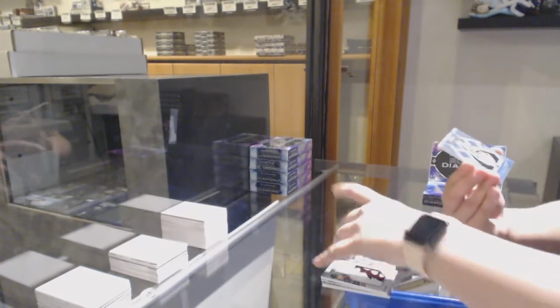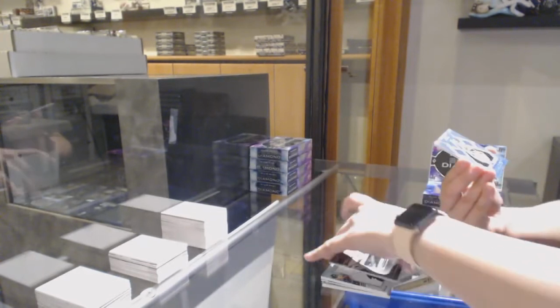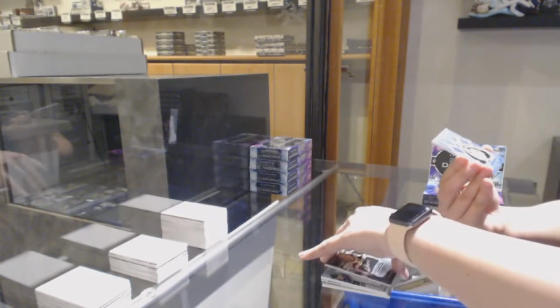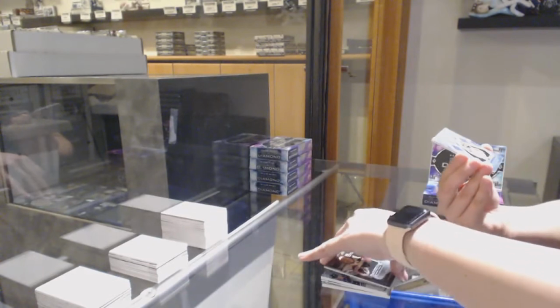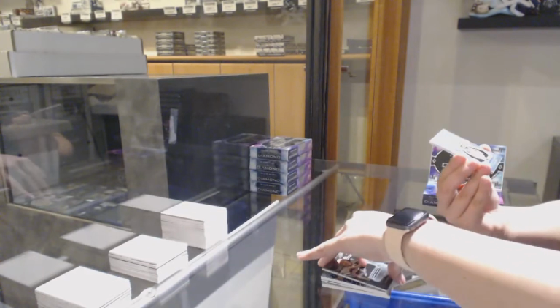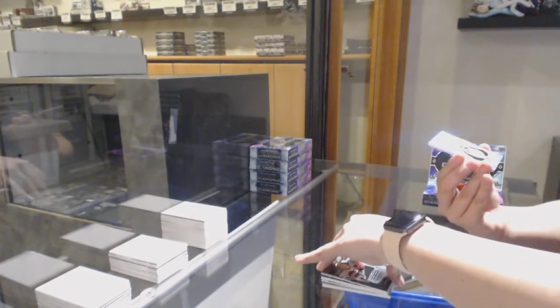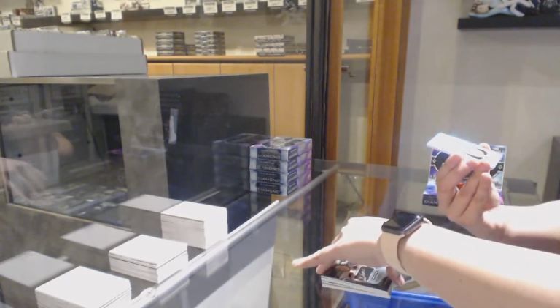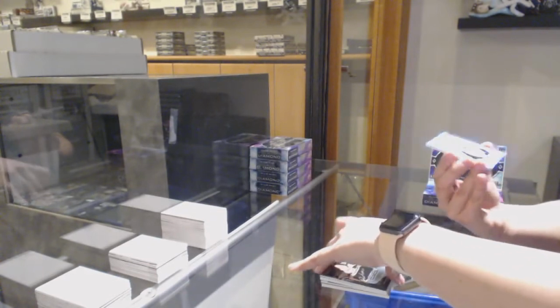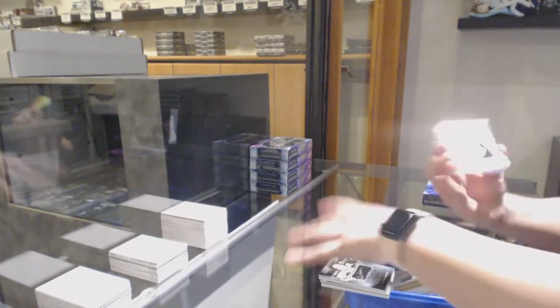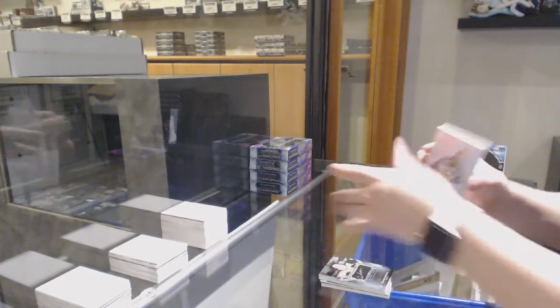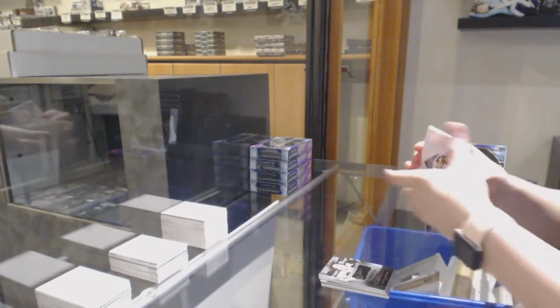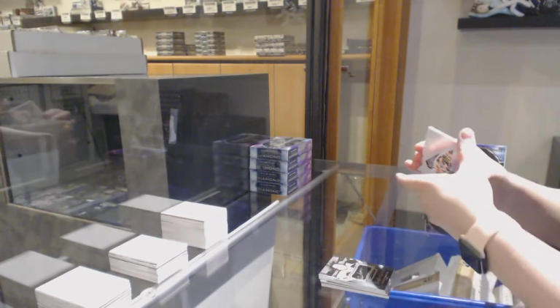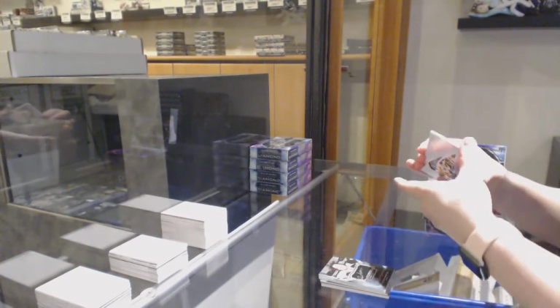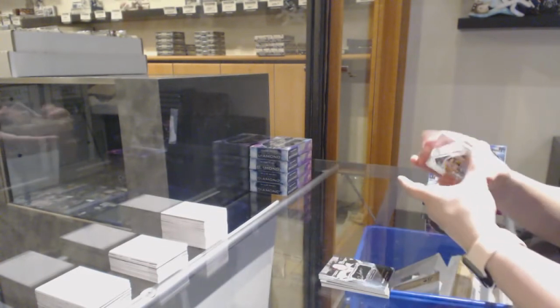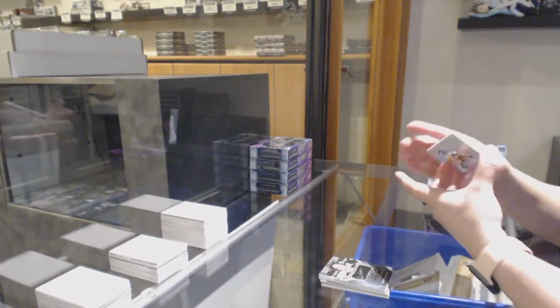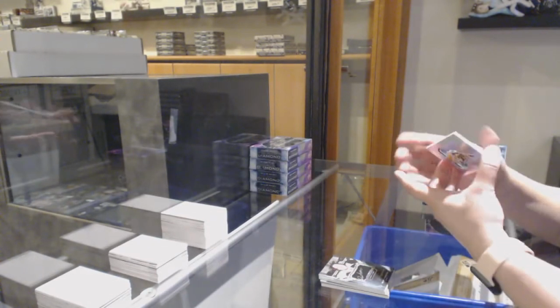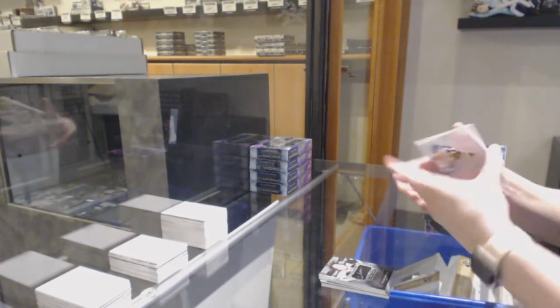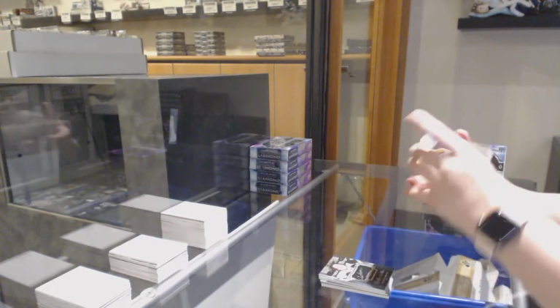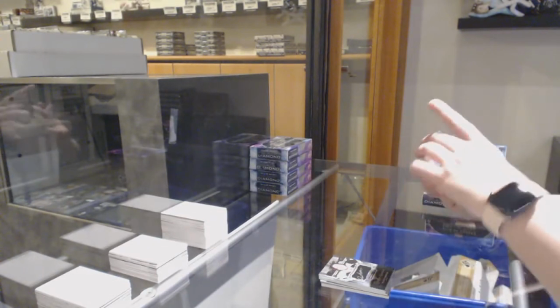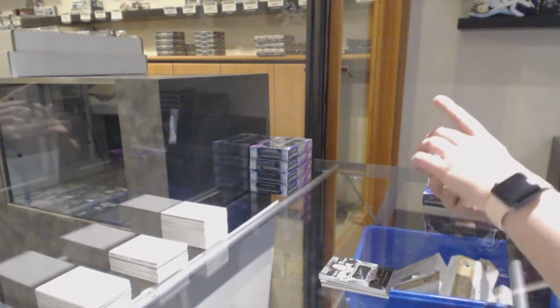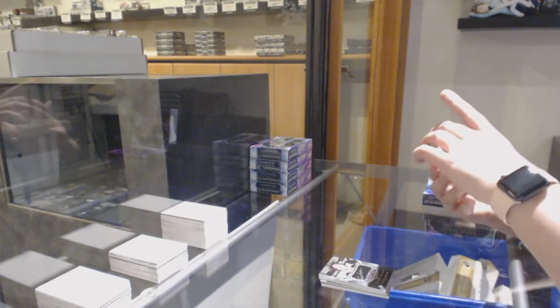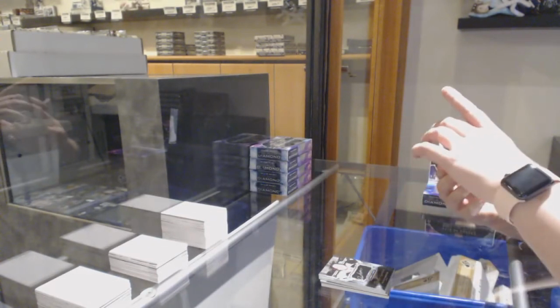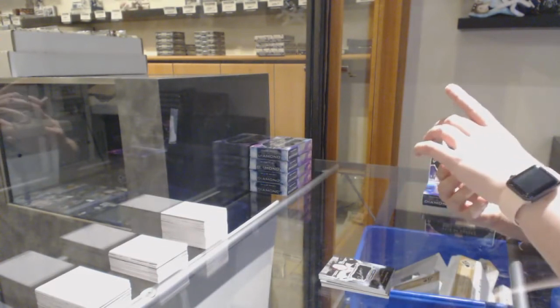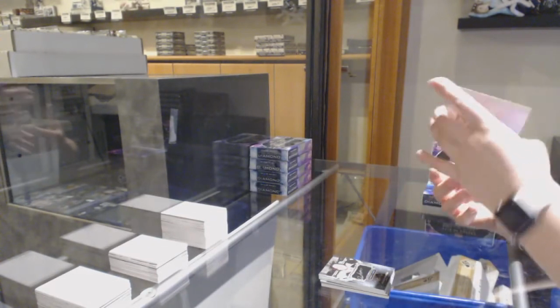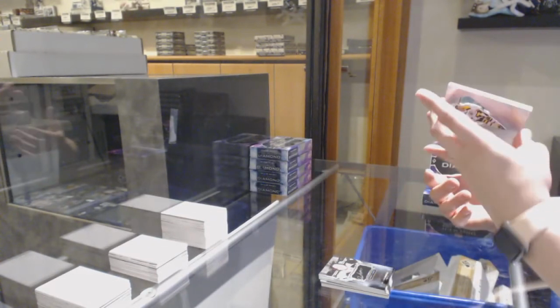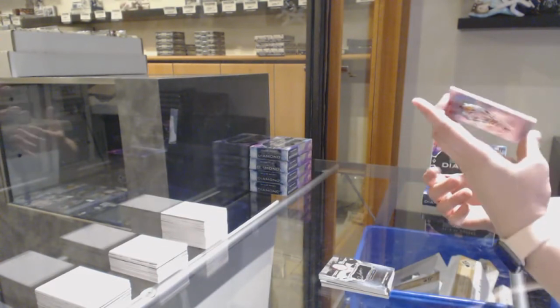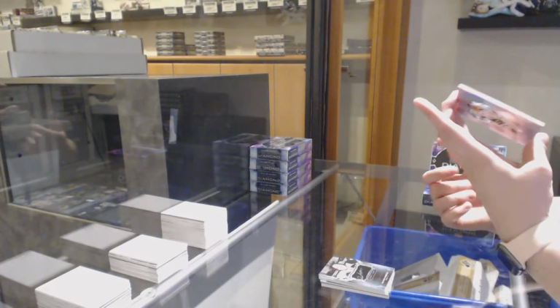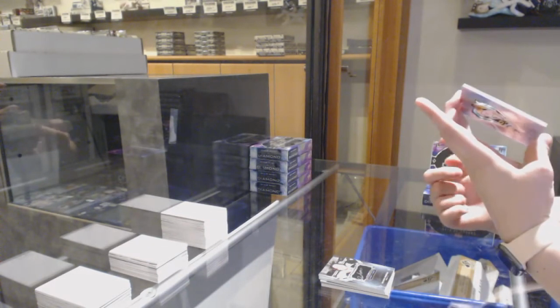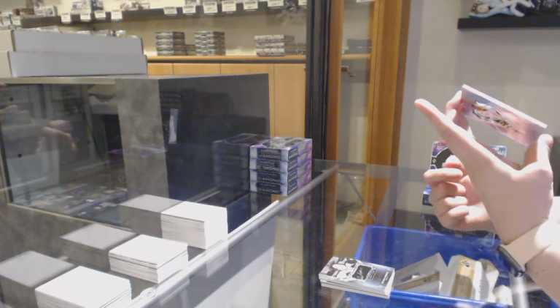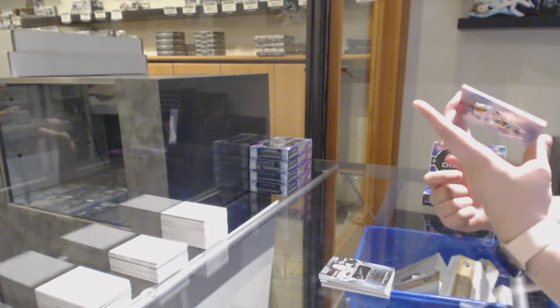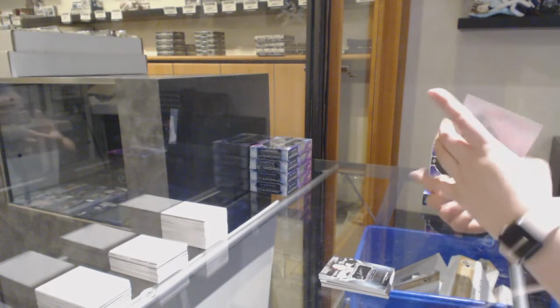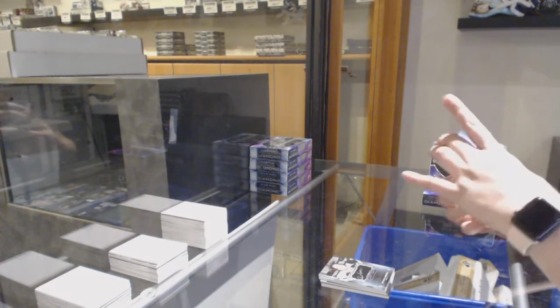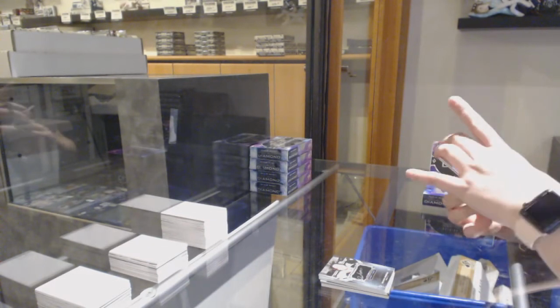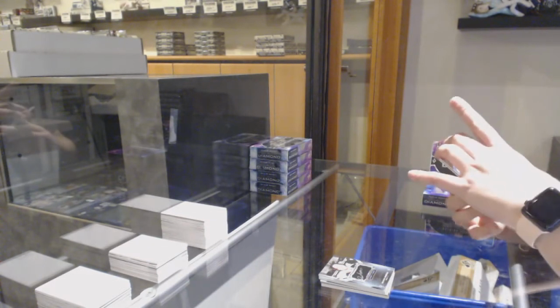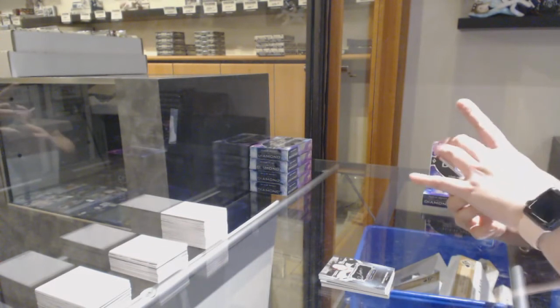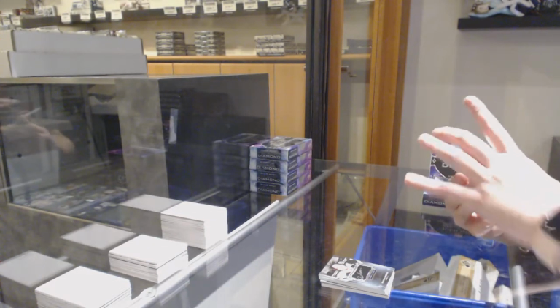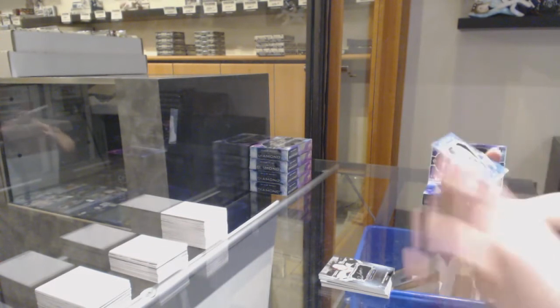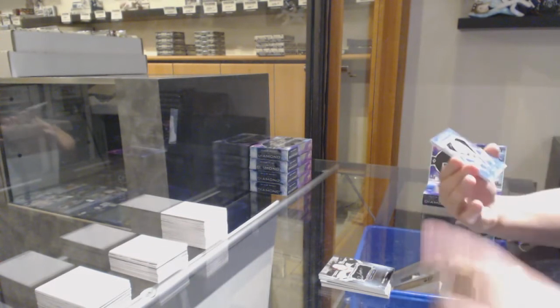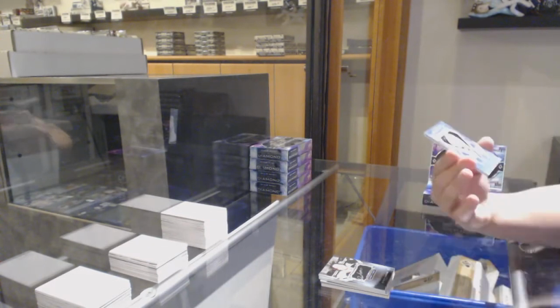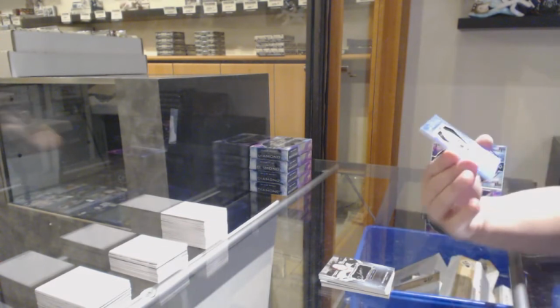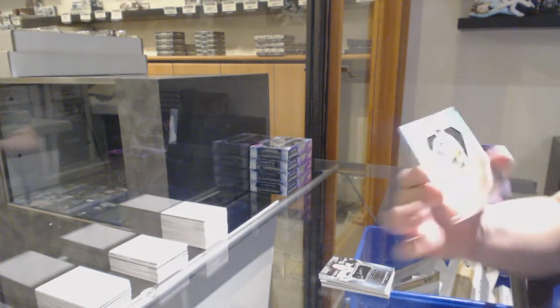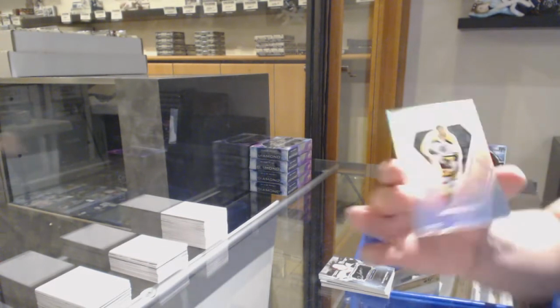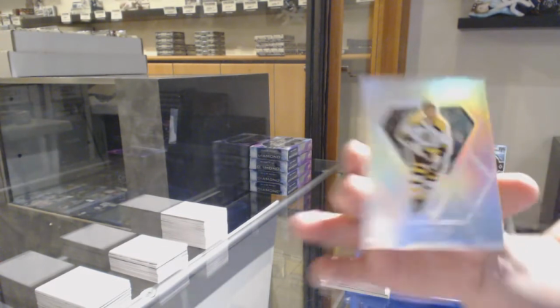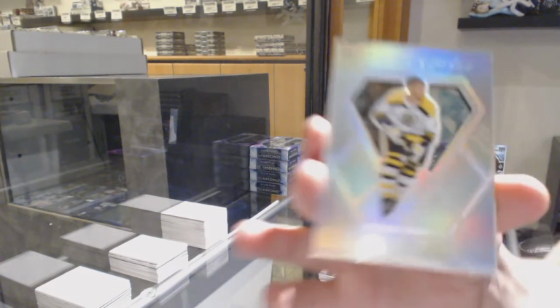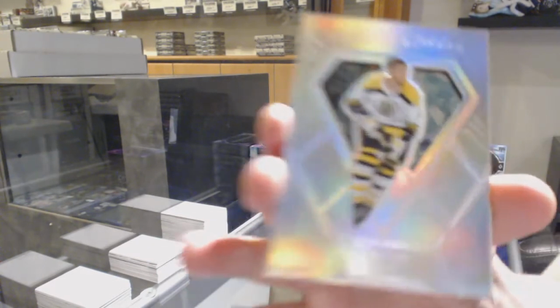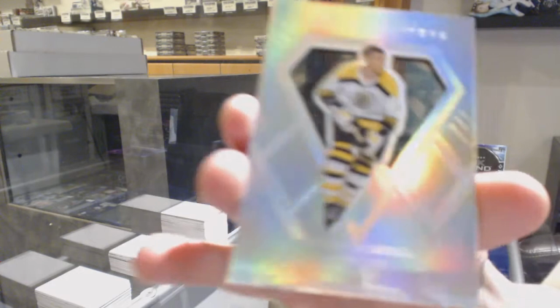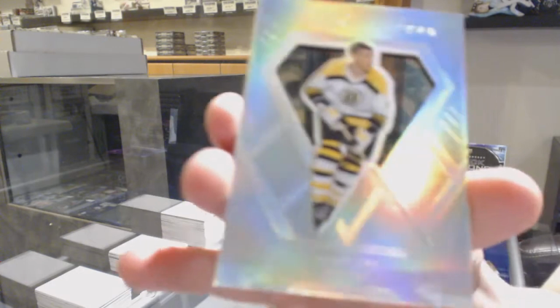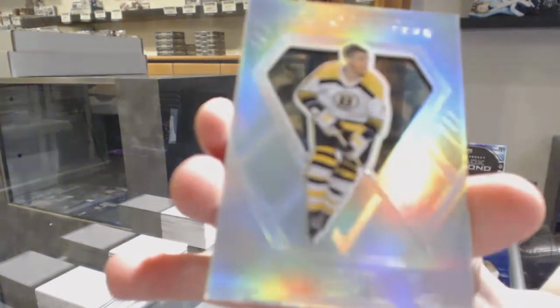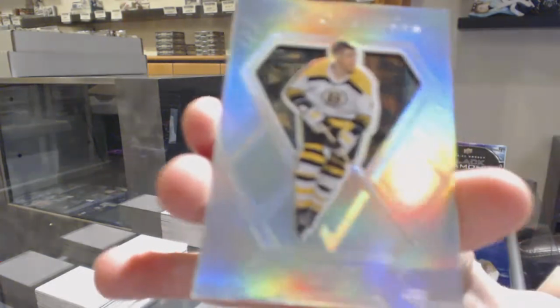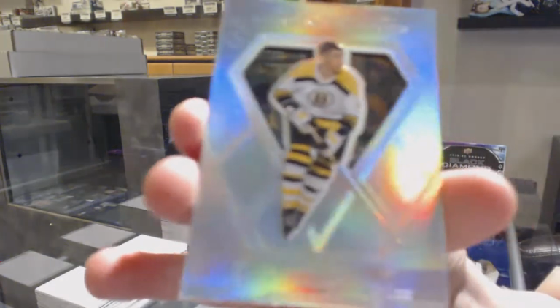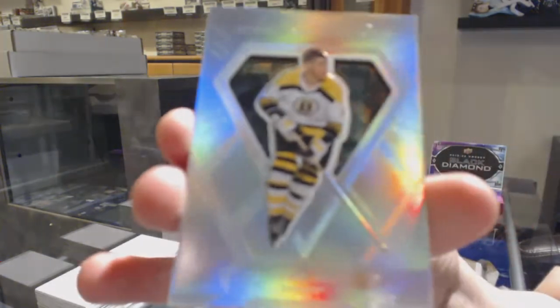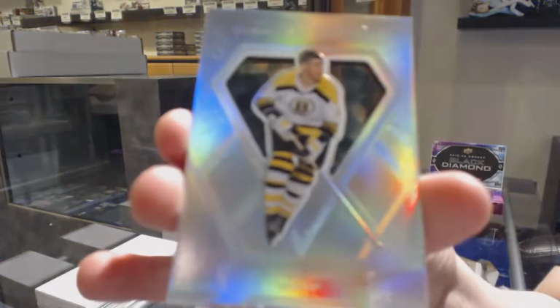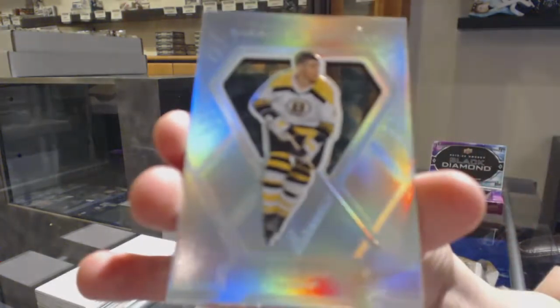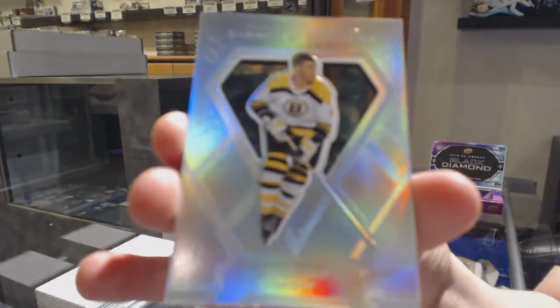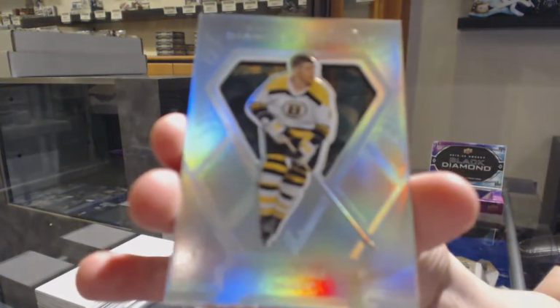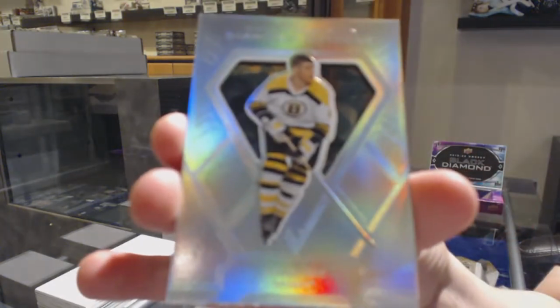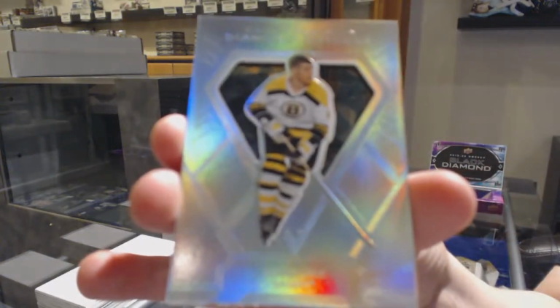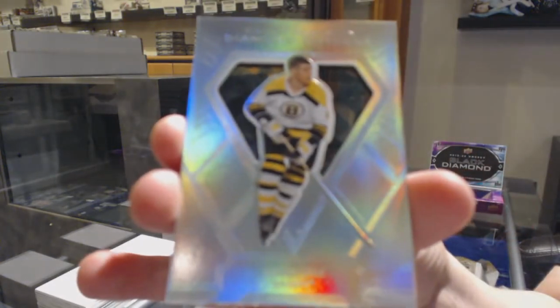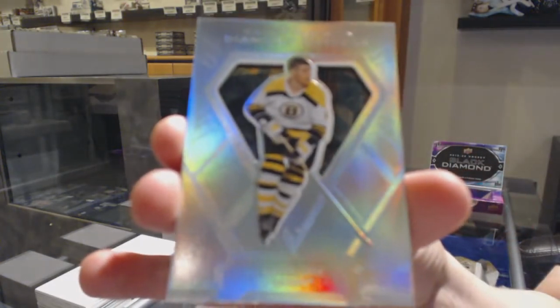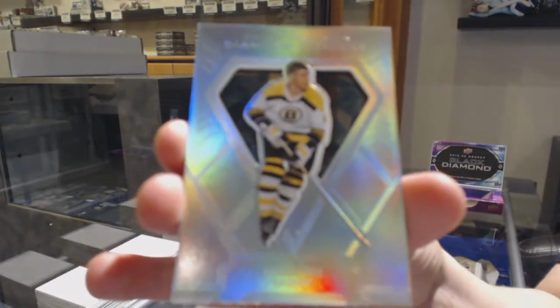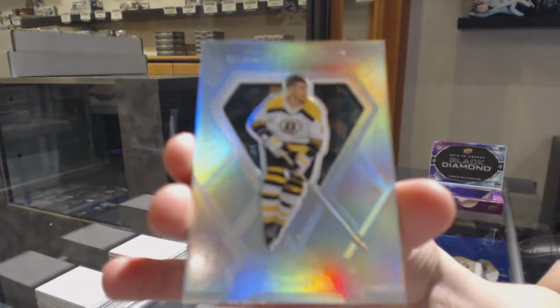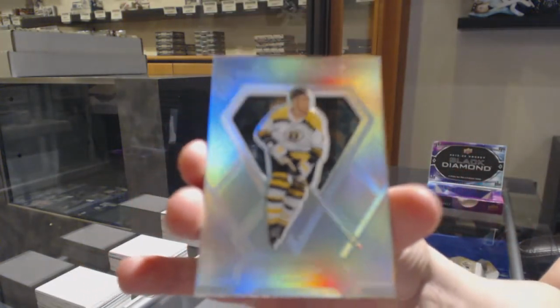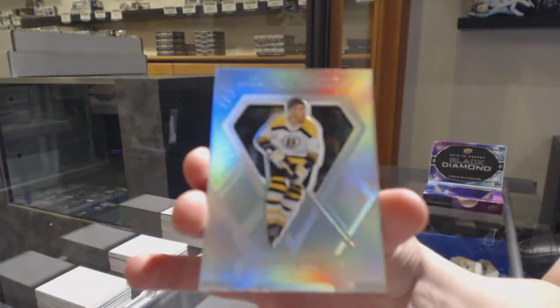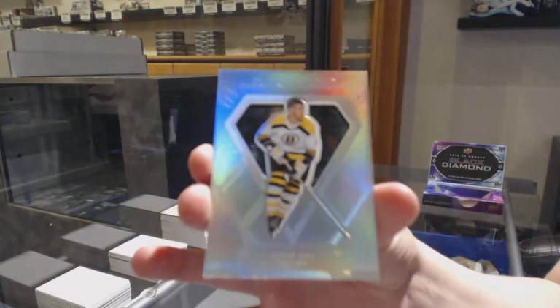We've got a Diamond Cutters for the Boston Bruins — Bobby Orr.